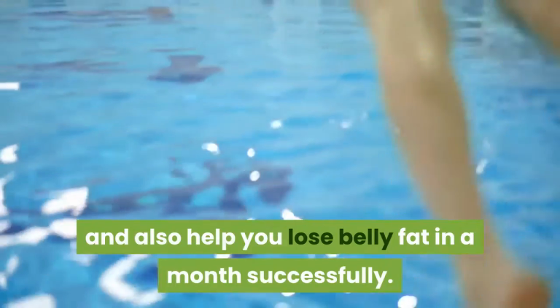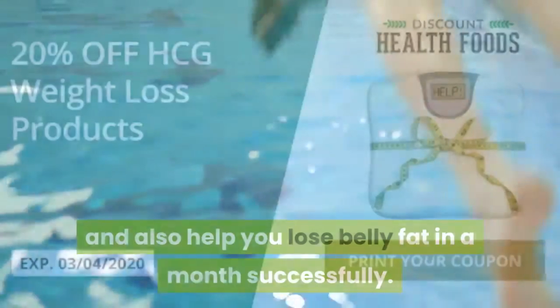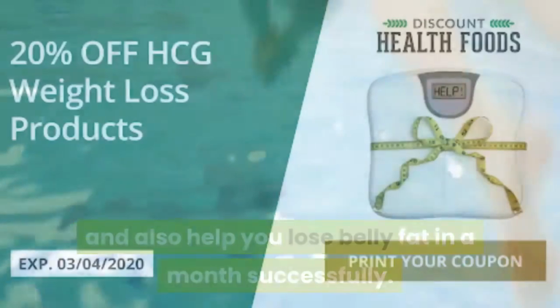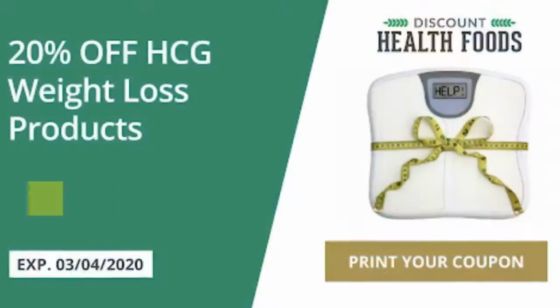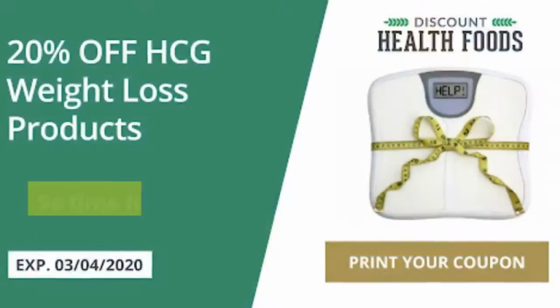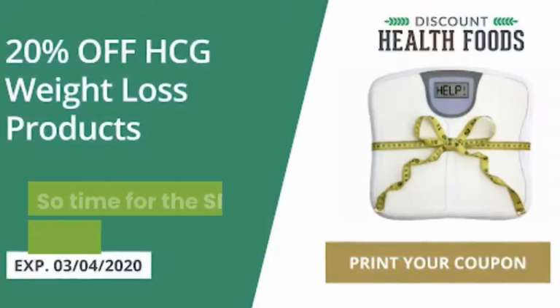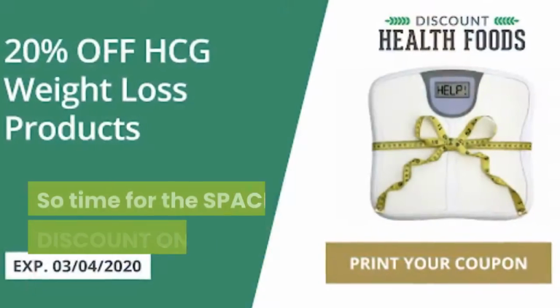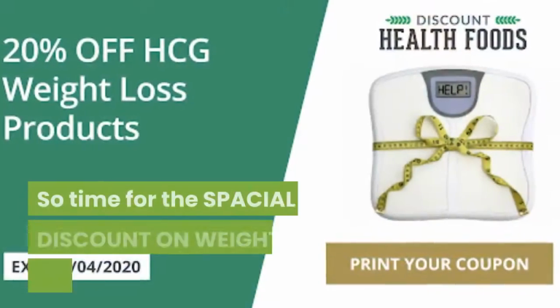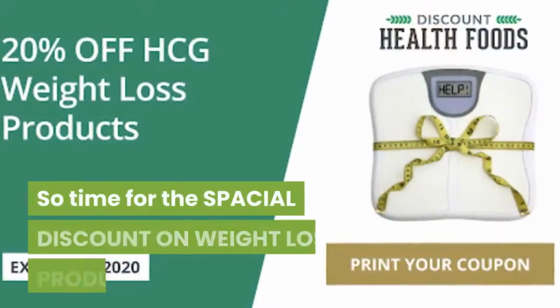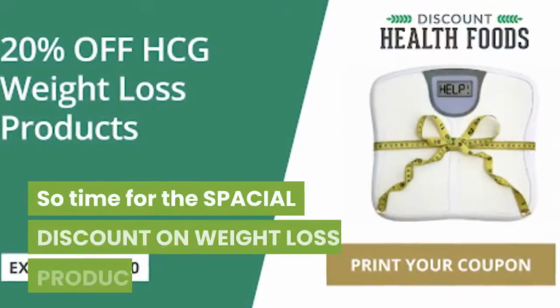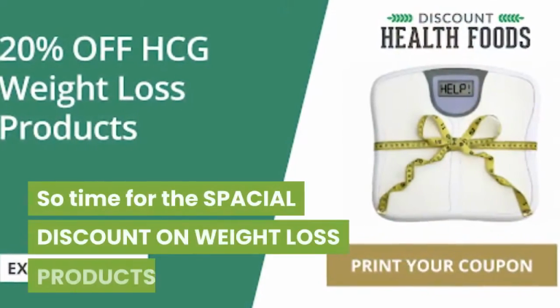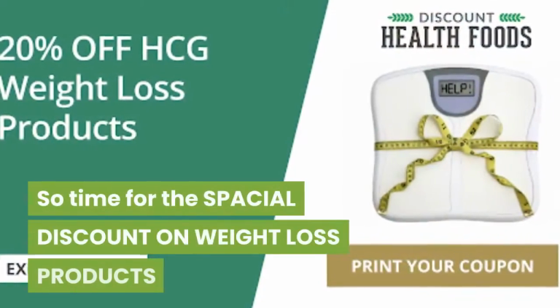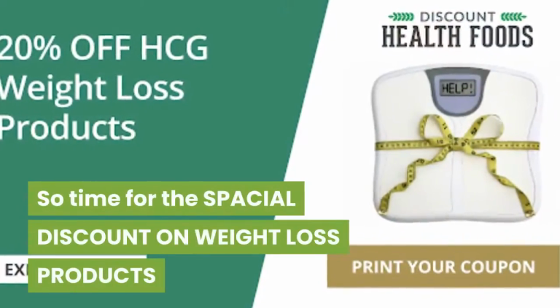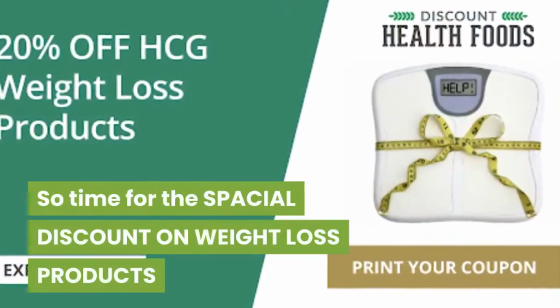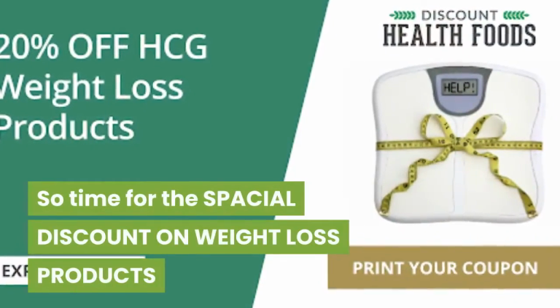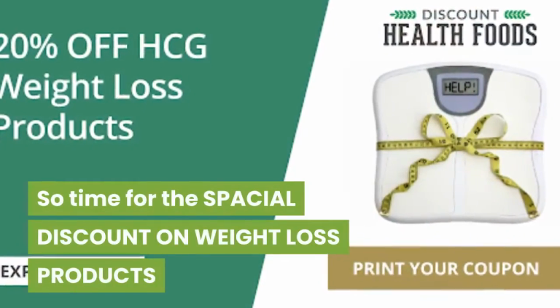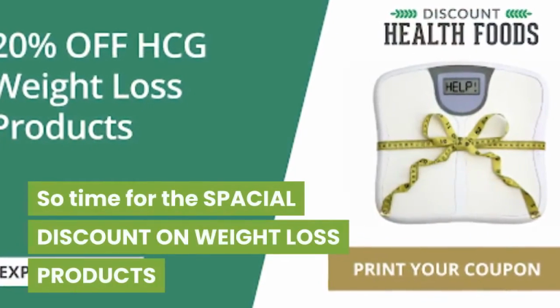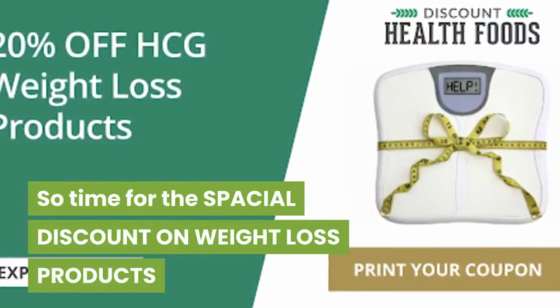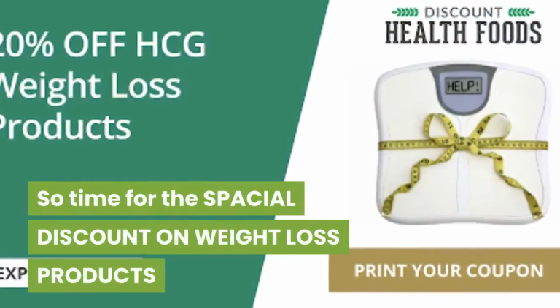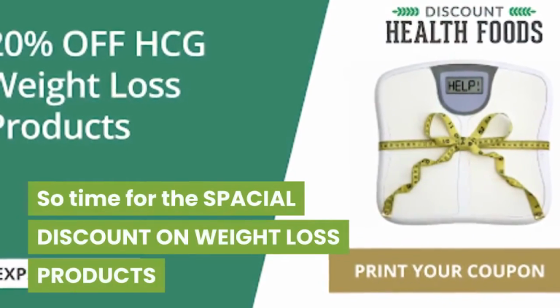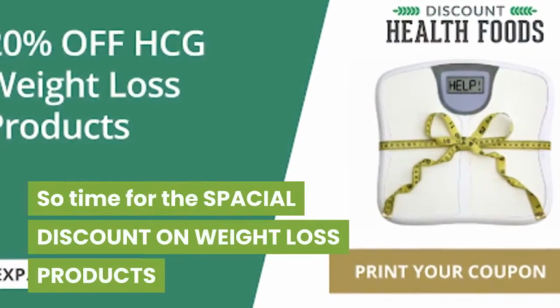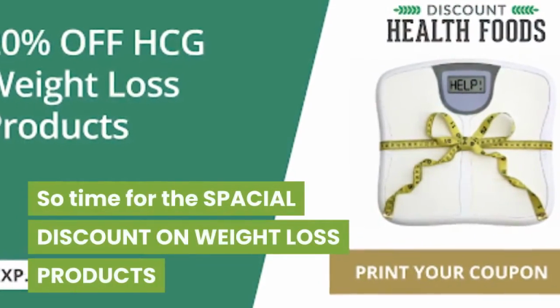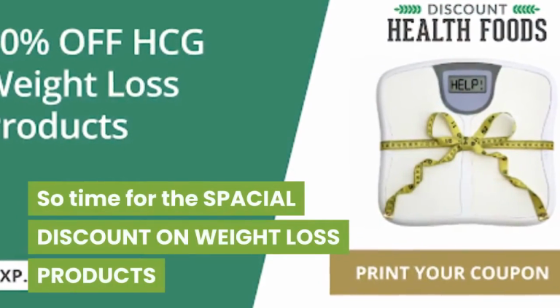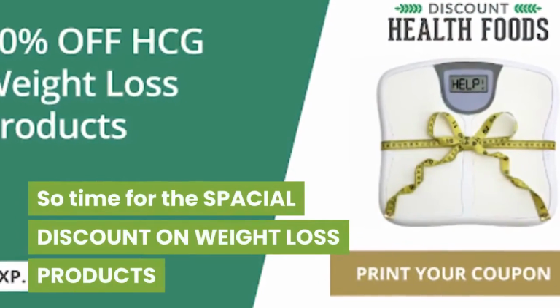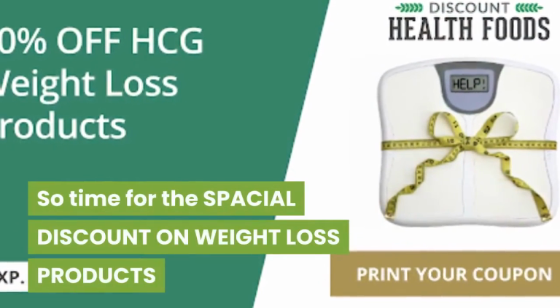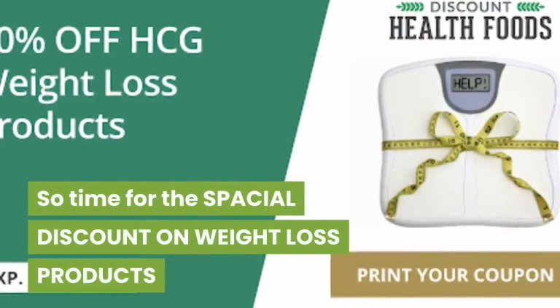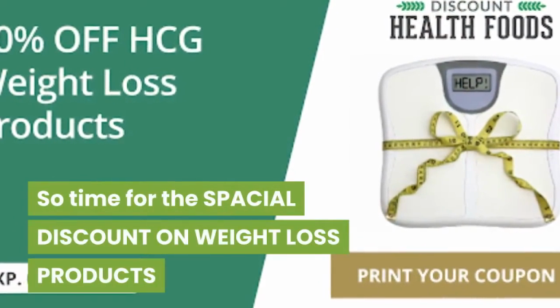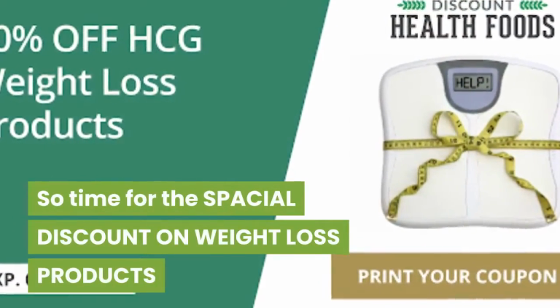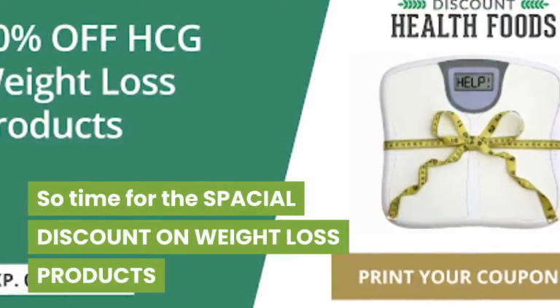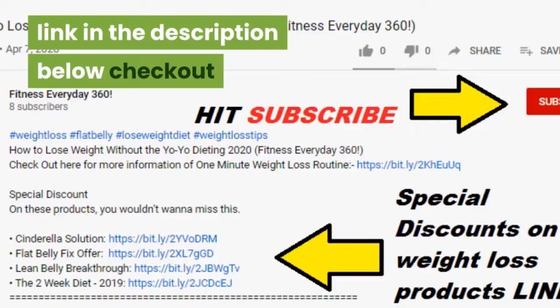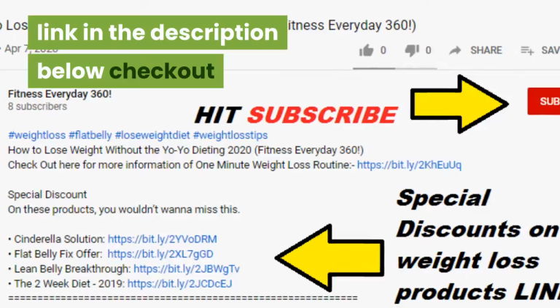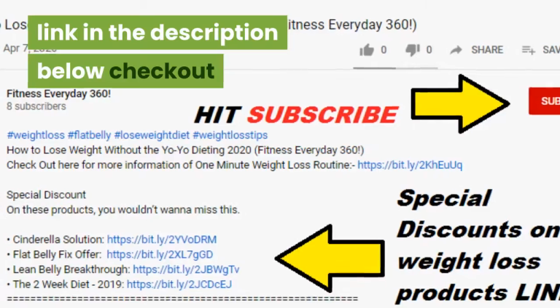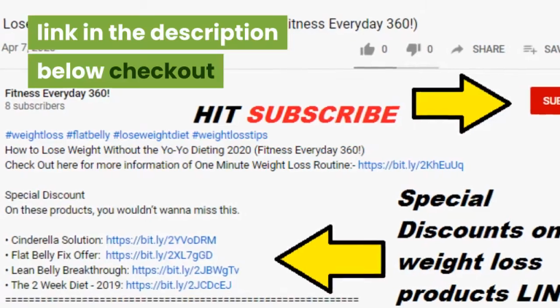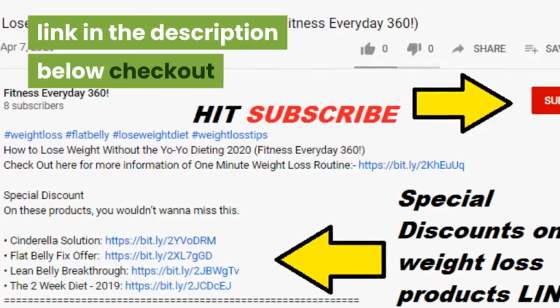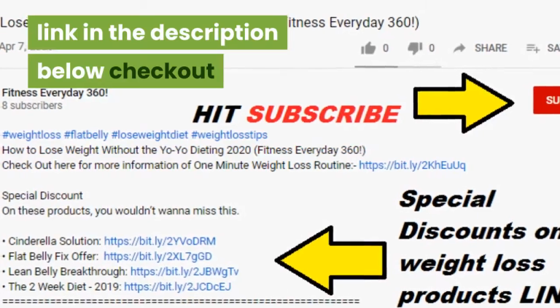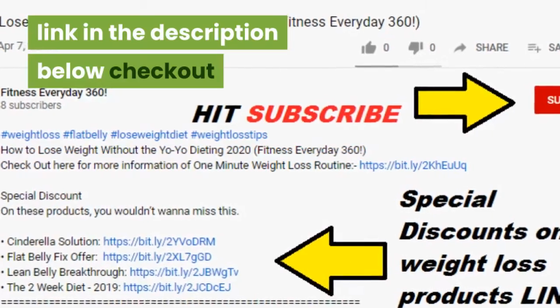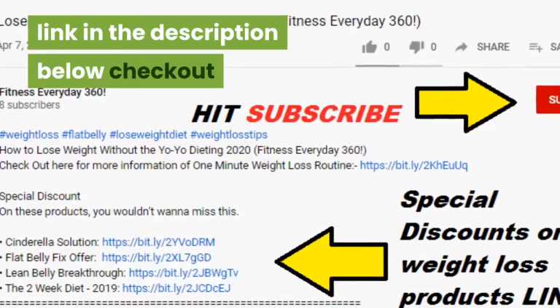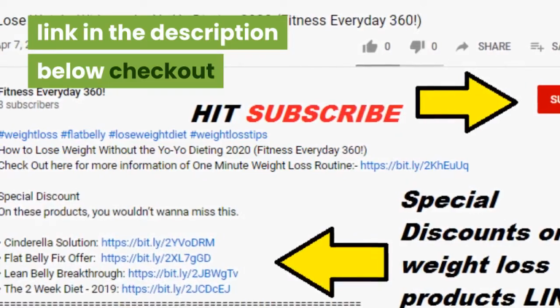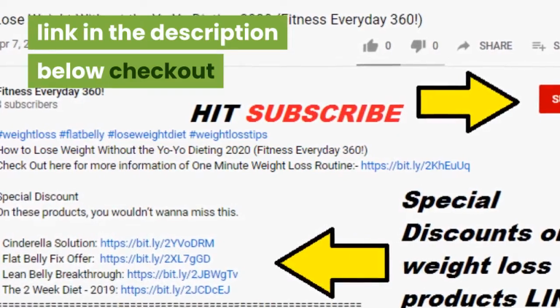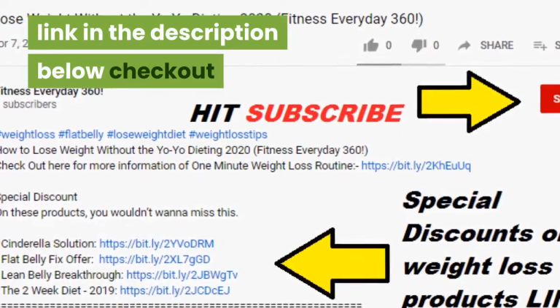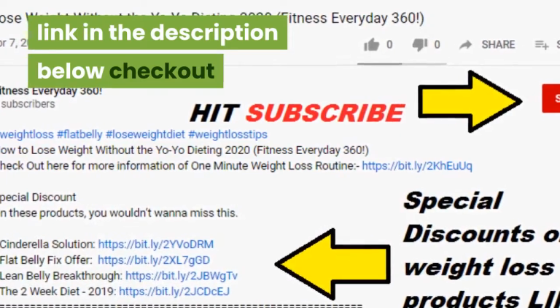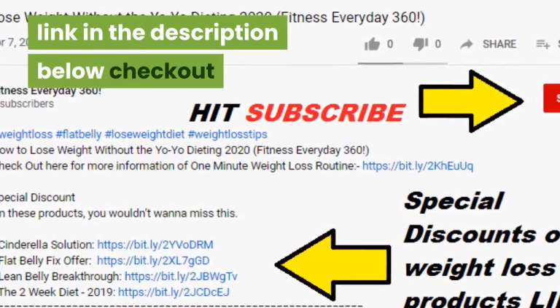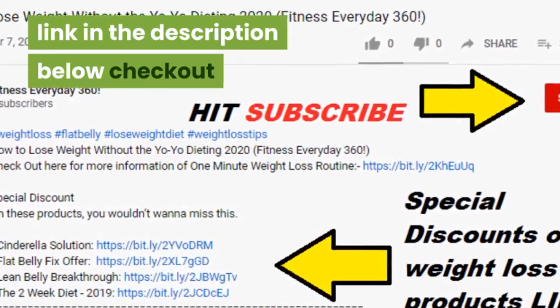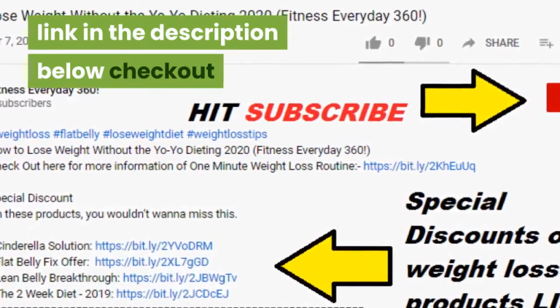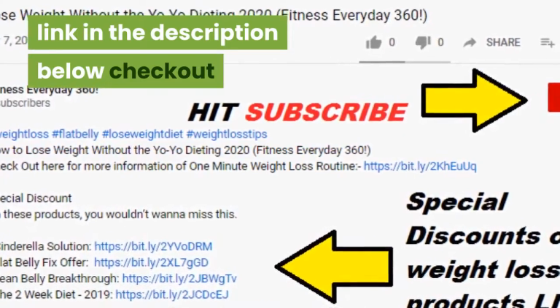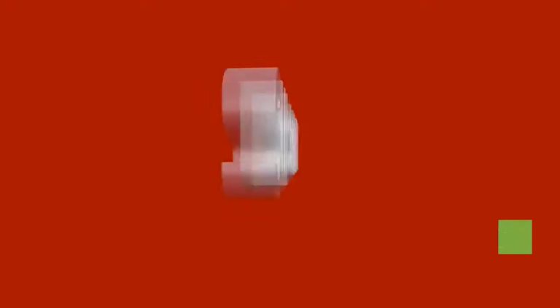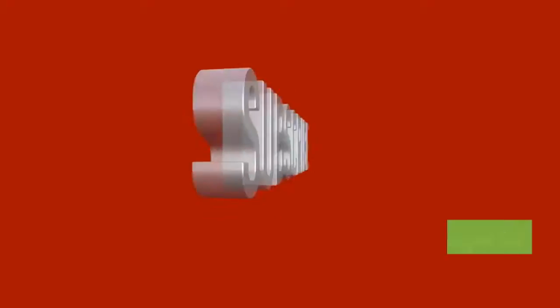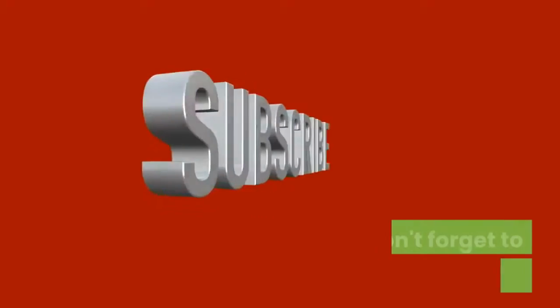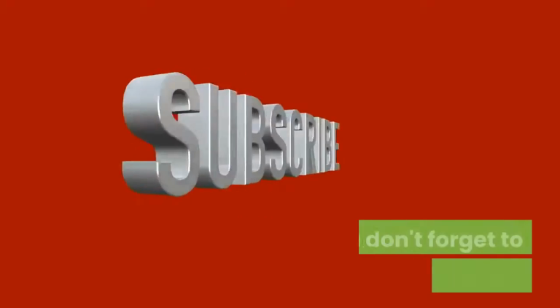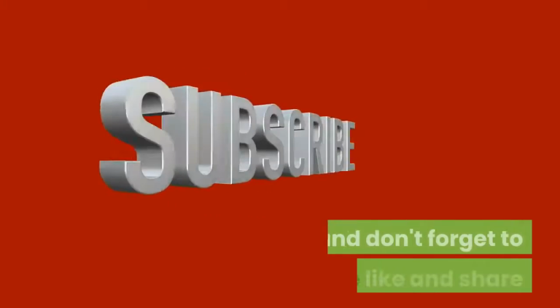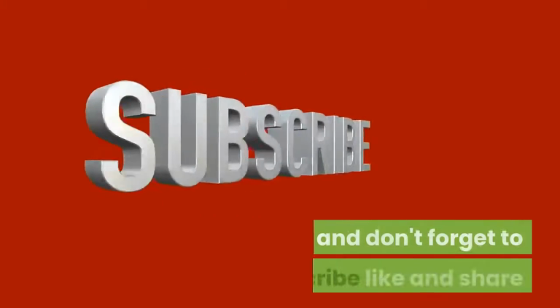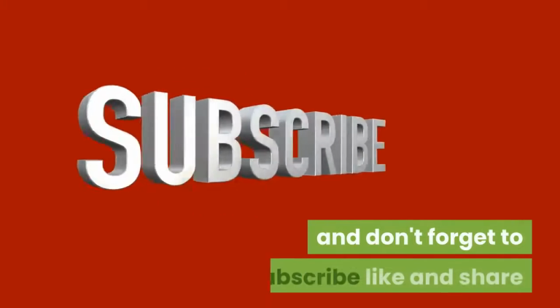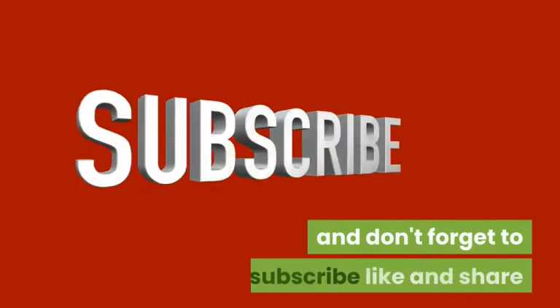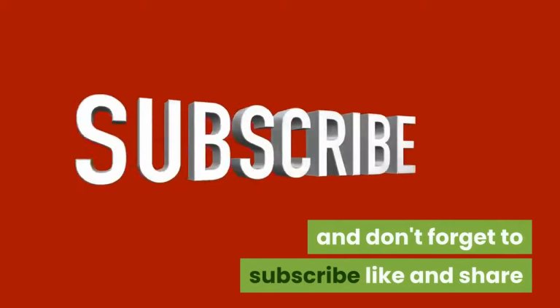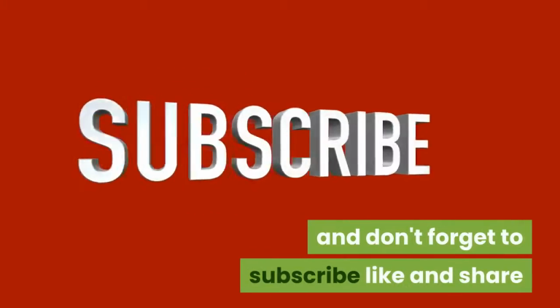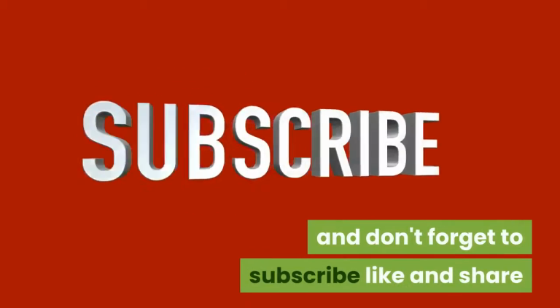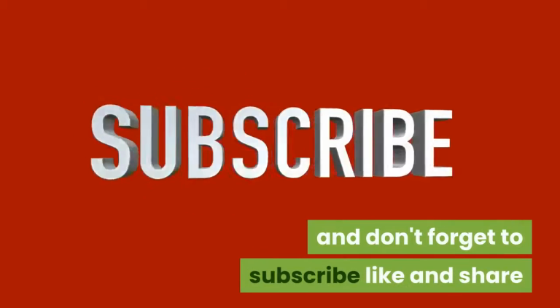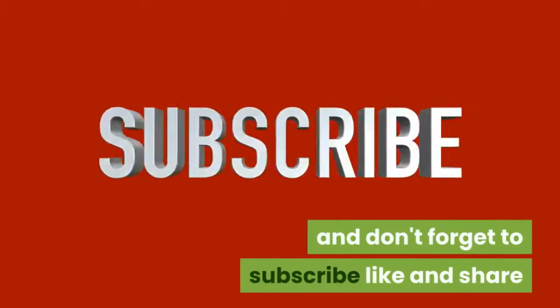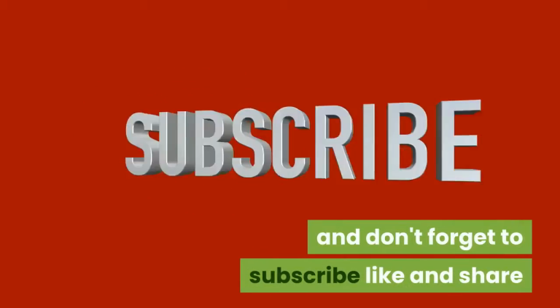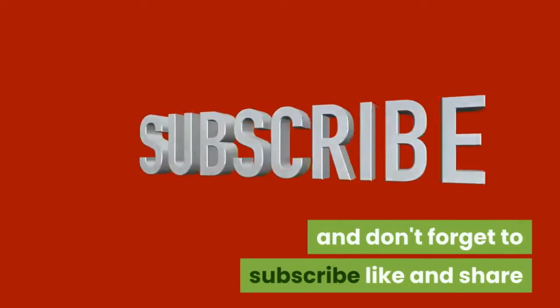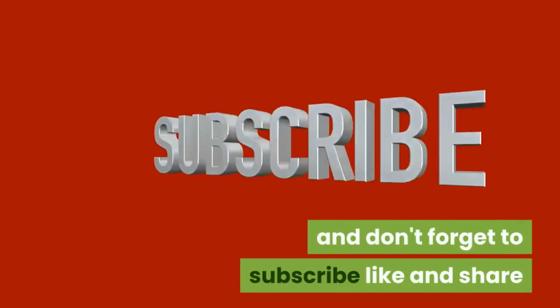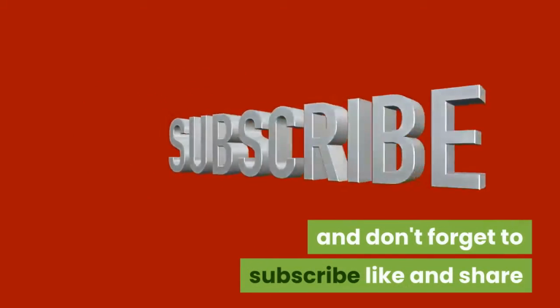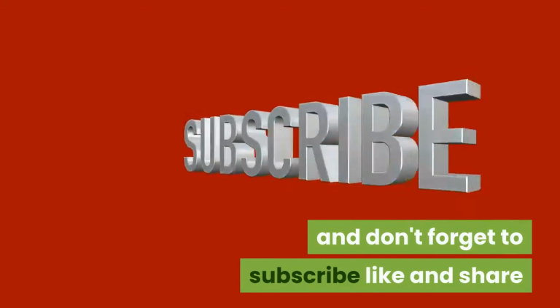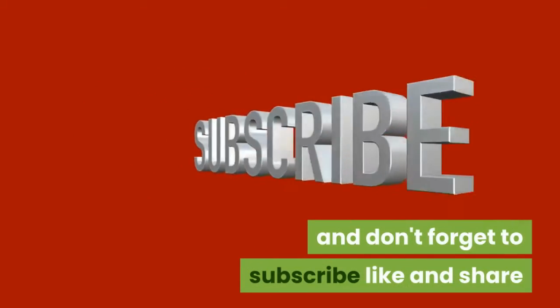Time for the special discount on weight loss products — link in the description below. Check it out, and don't forget to subscribe, like, and share.